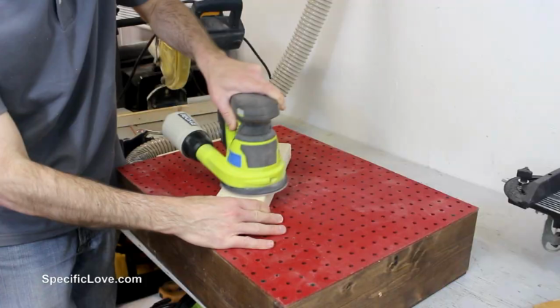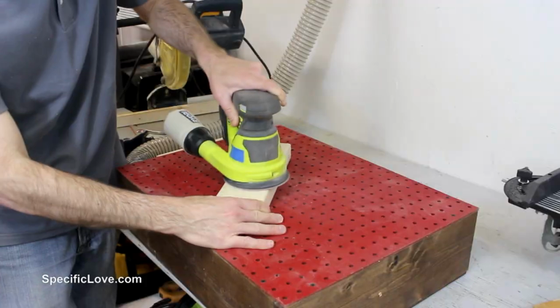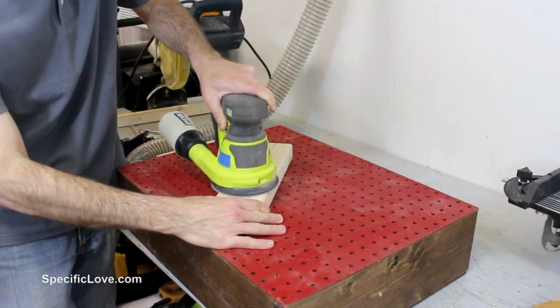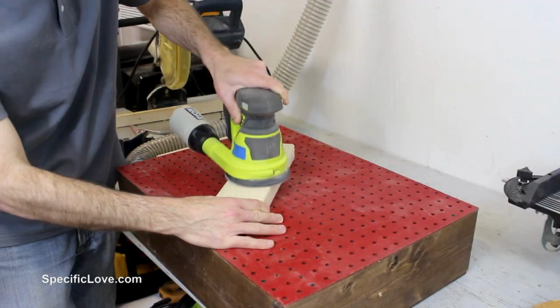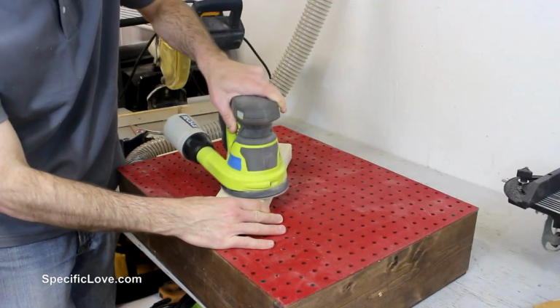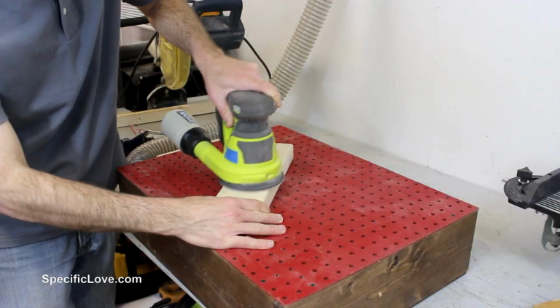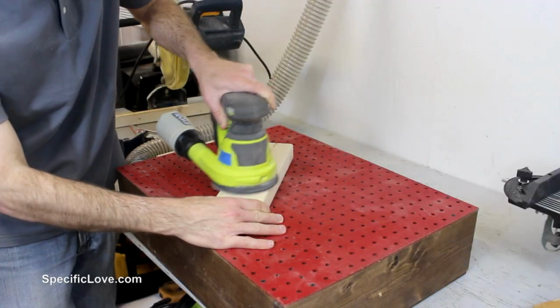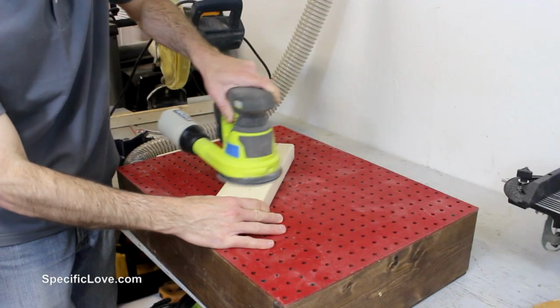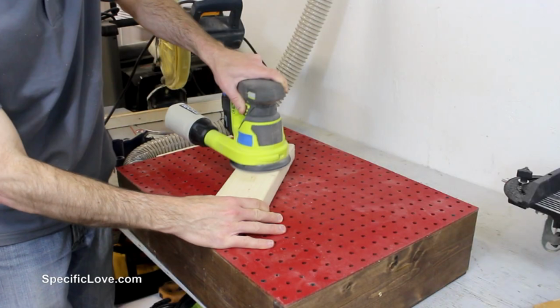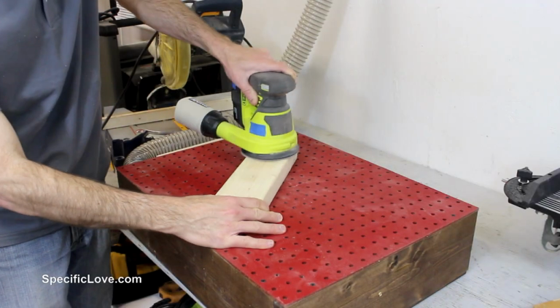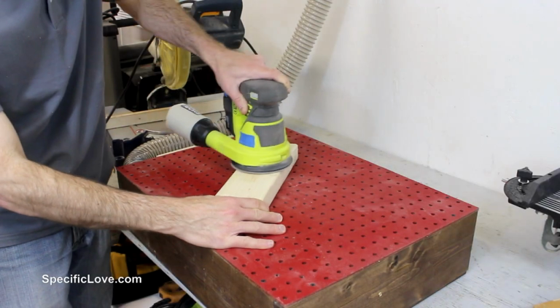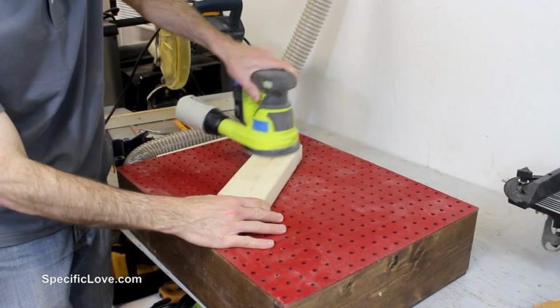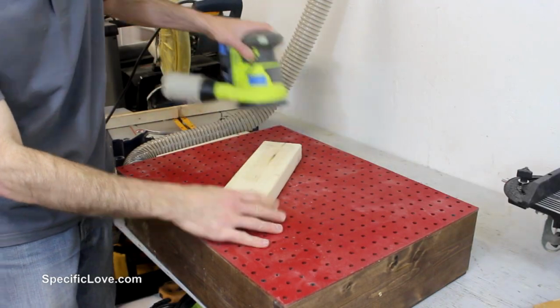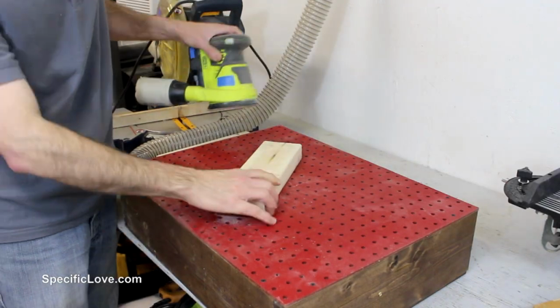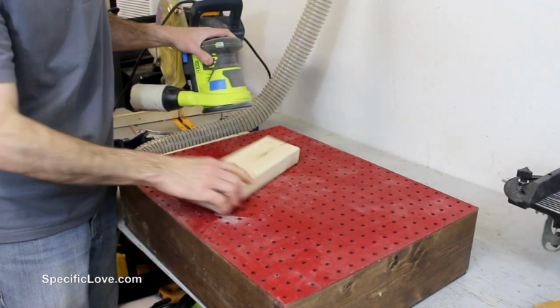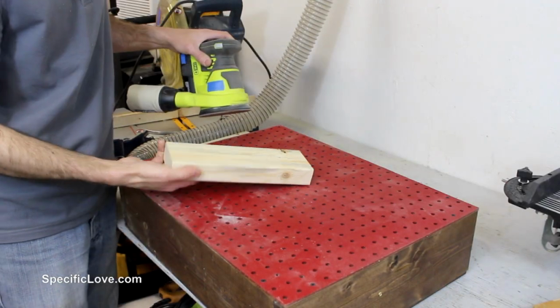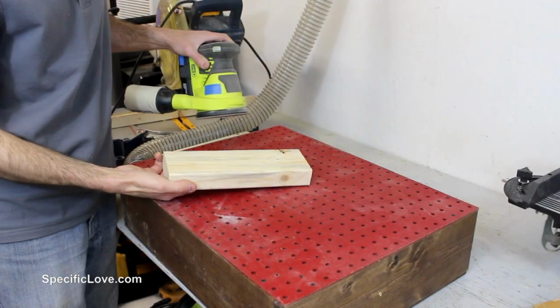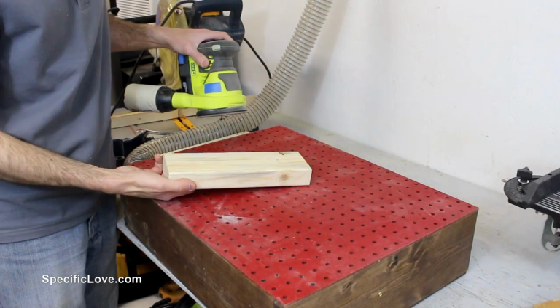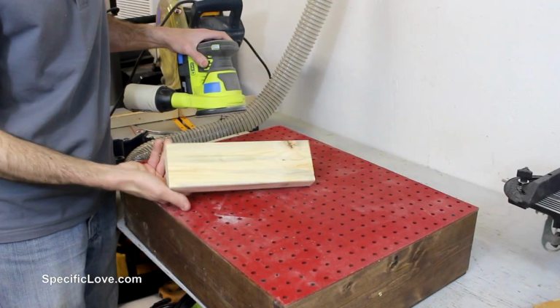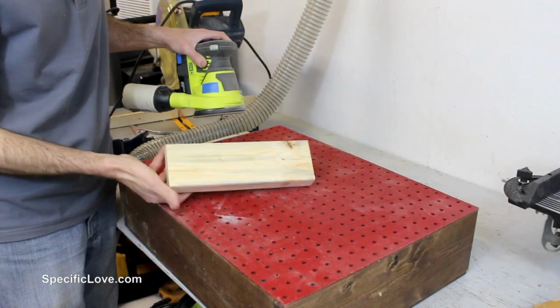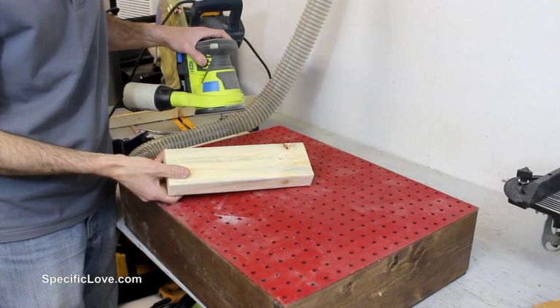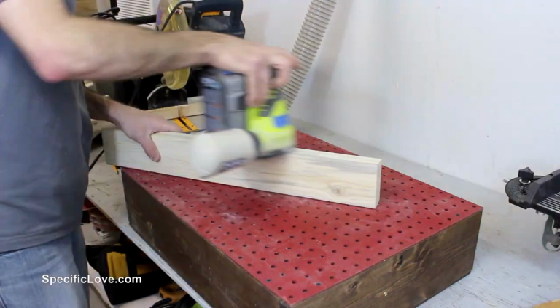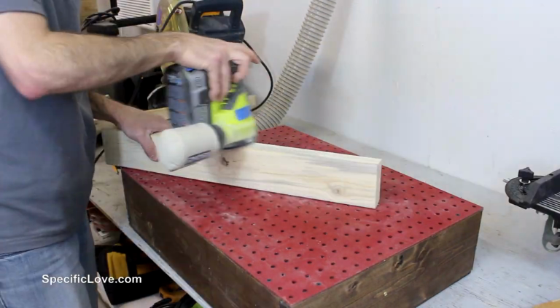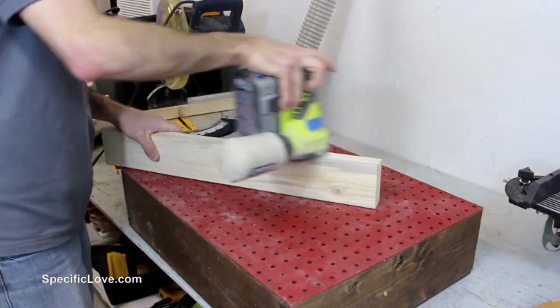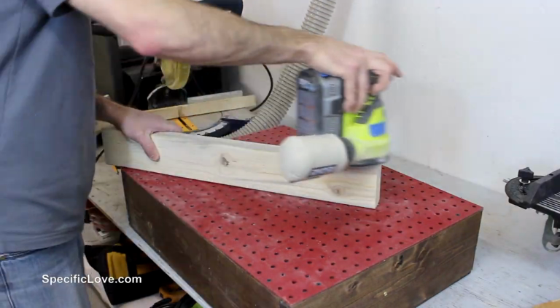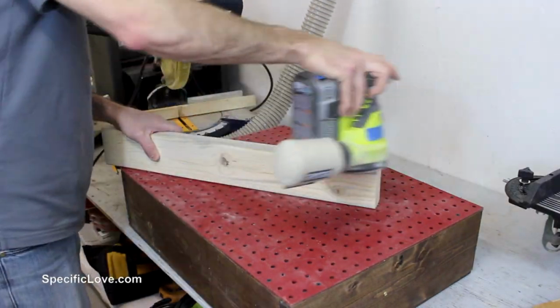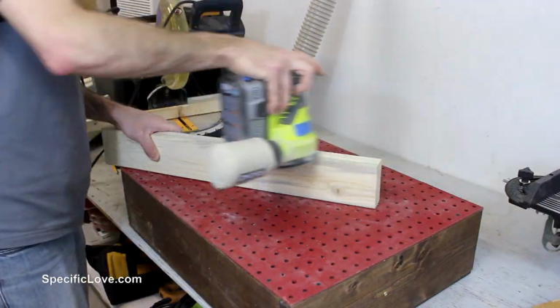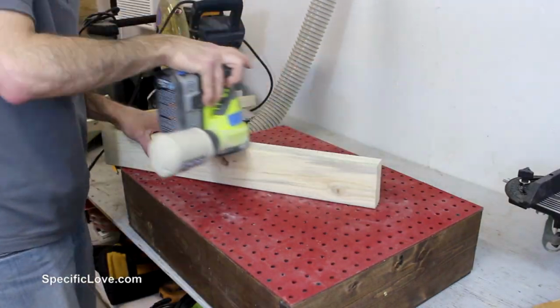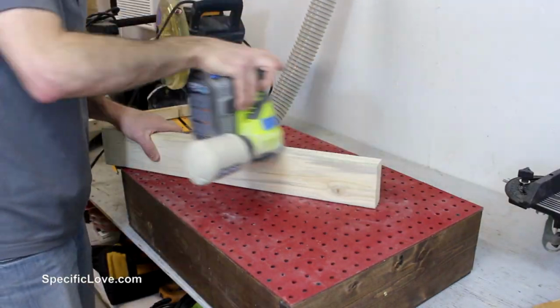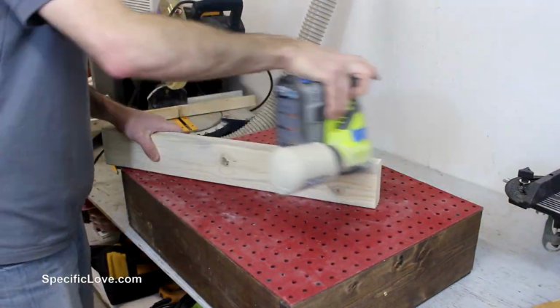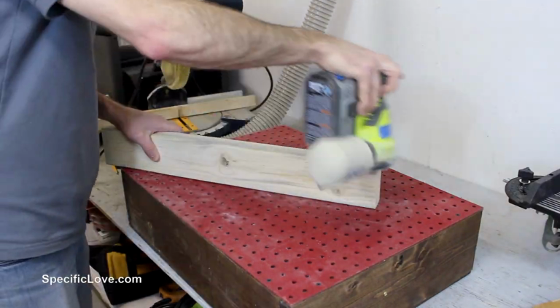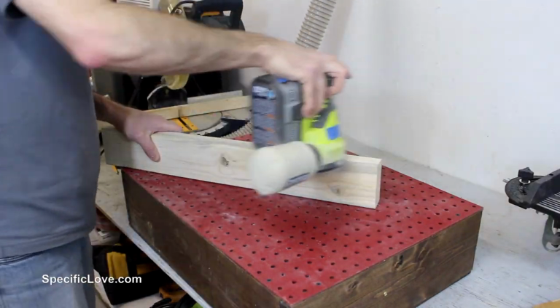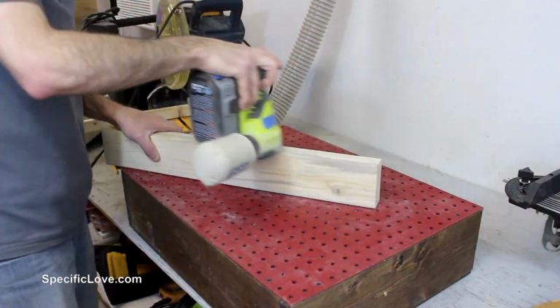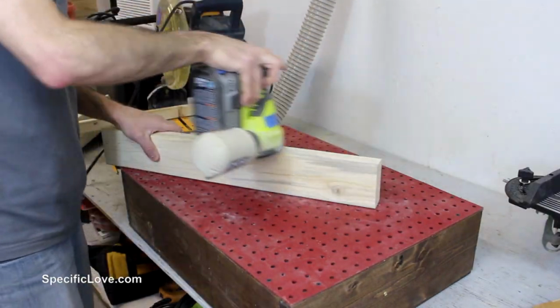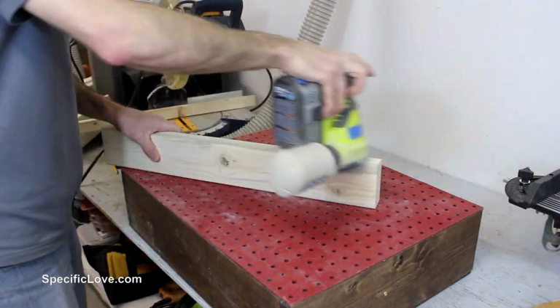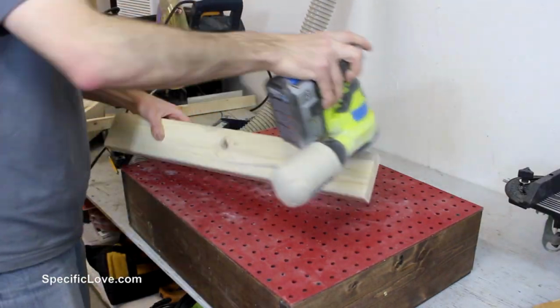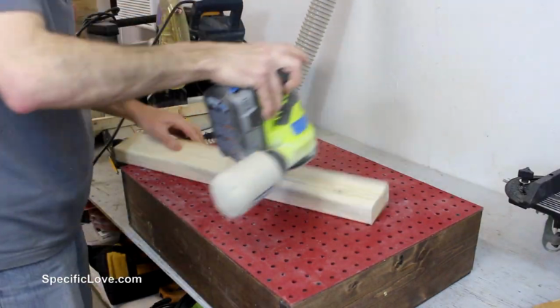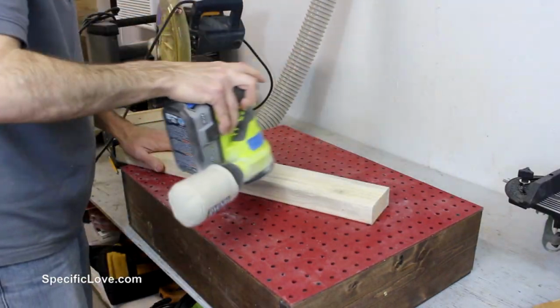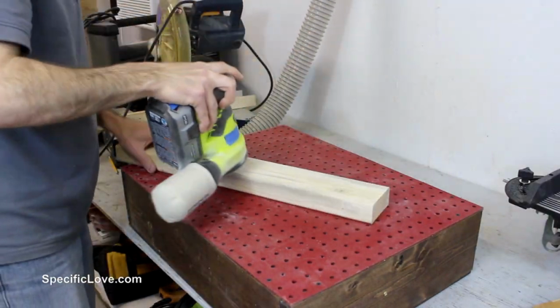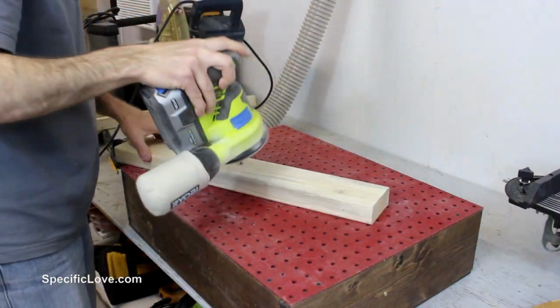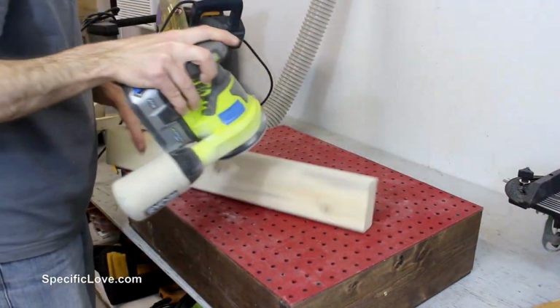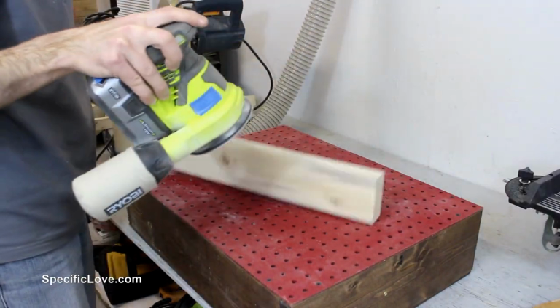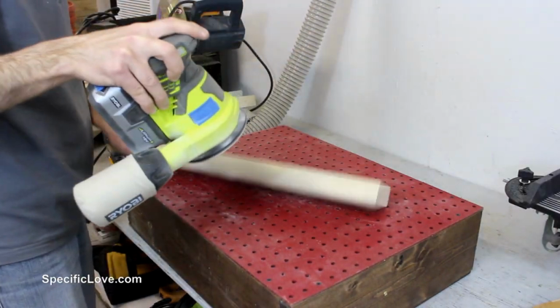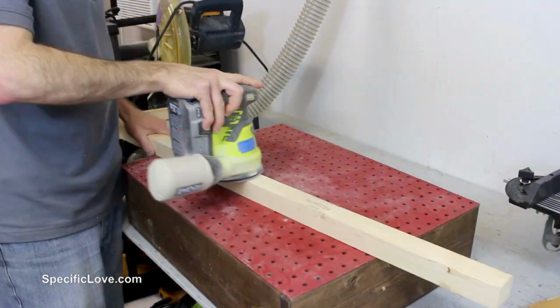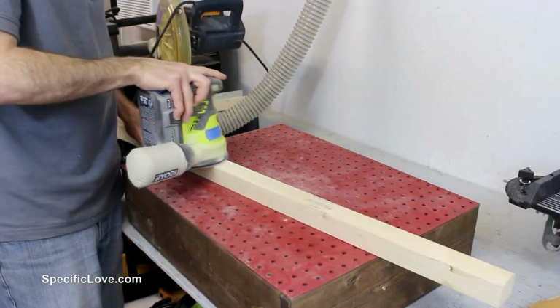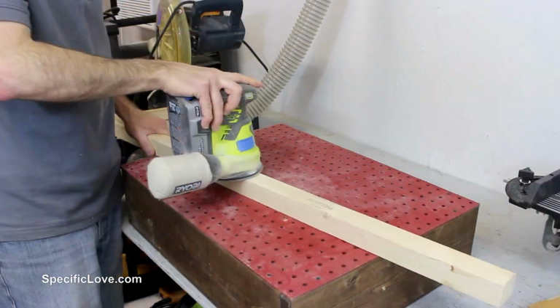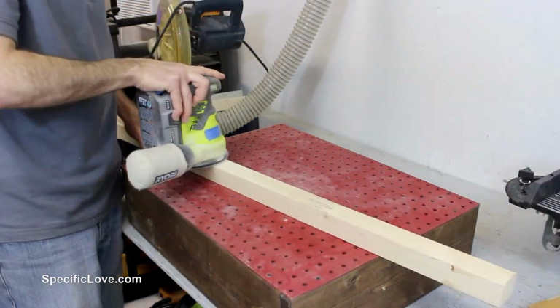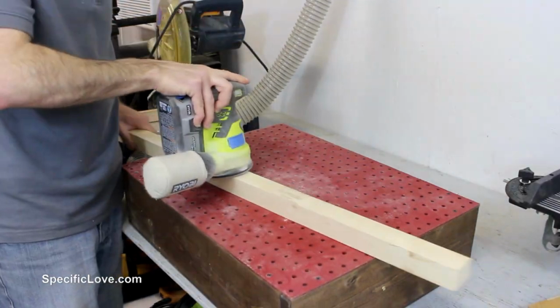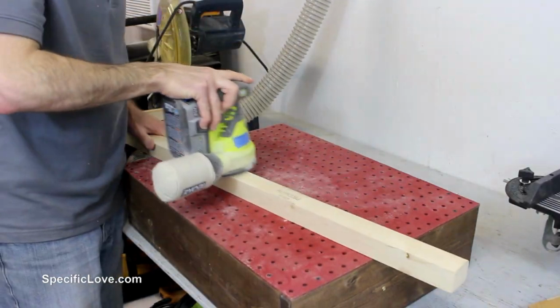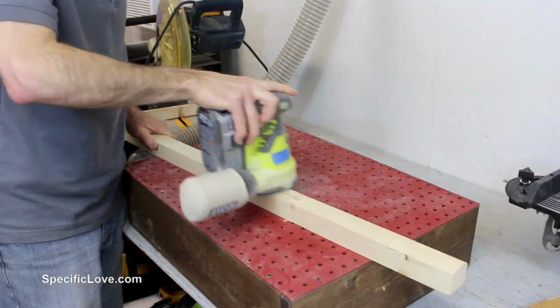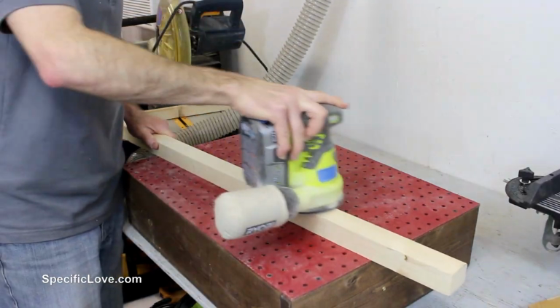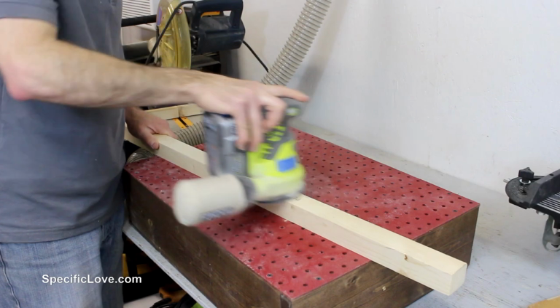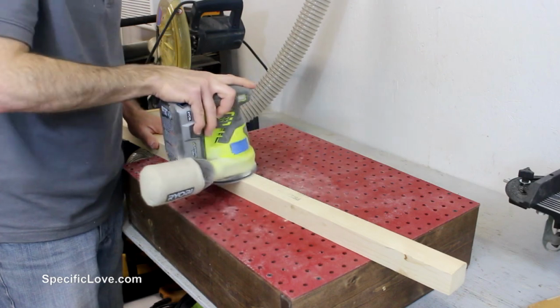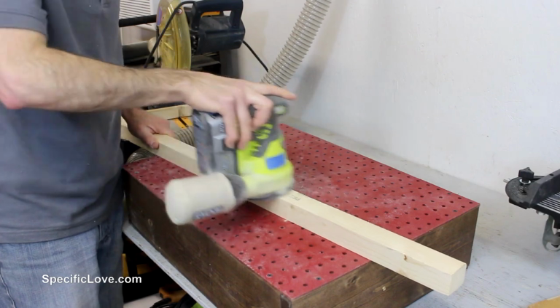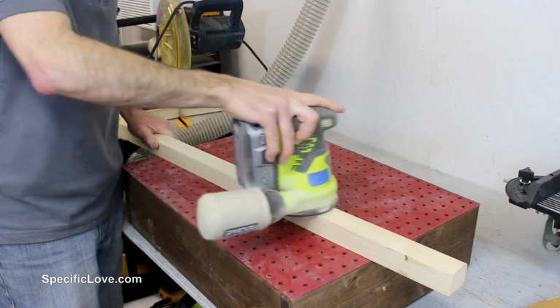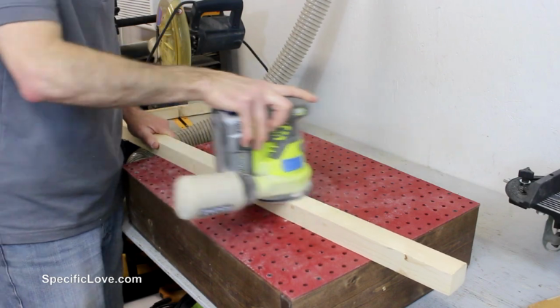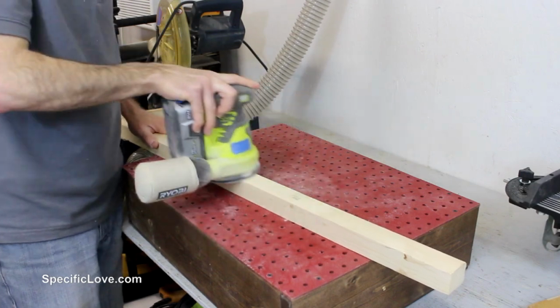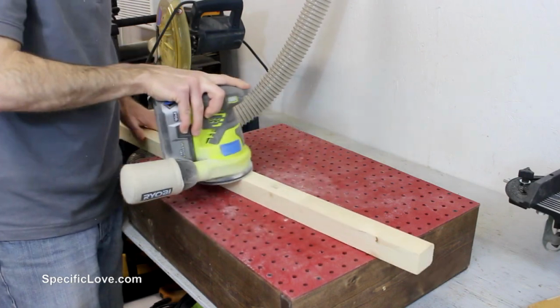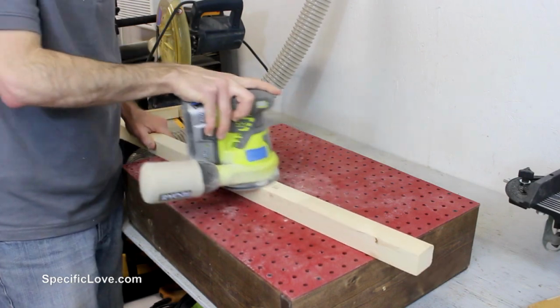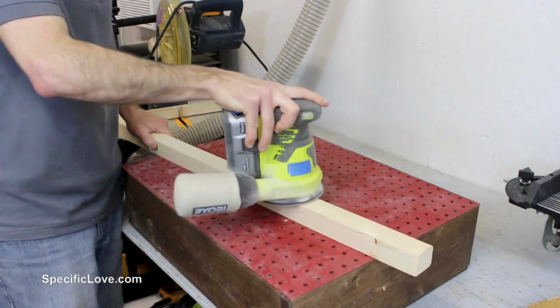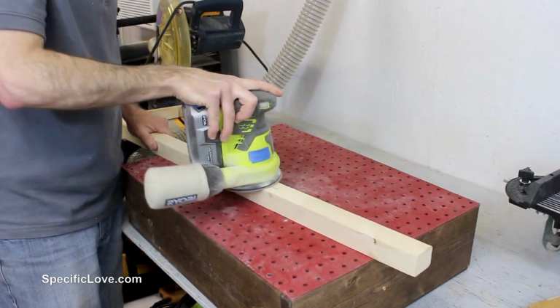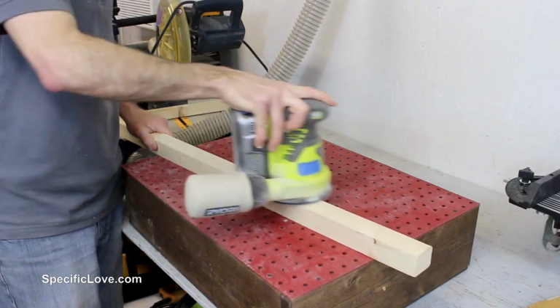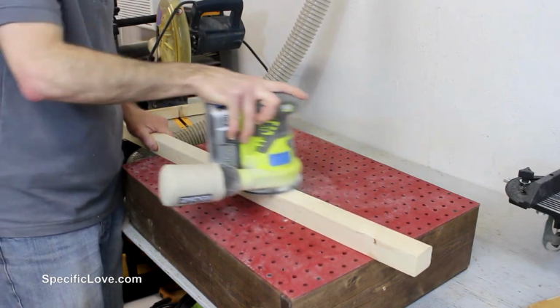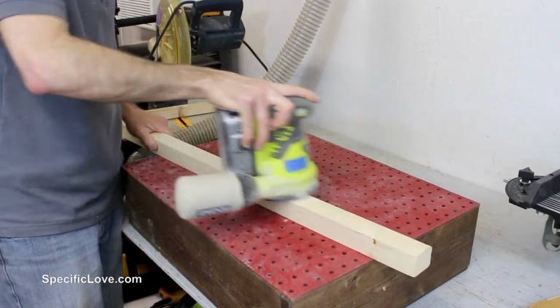I then sanded everything down on my downdraft table that I made in a previous video. I will put a link to that project in the description.